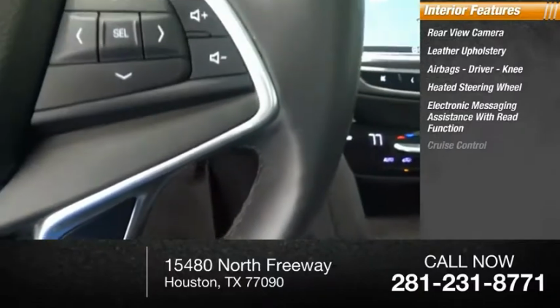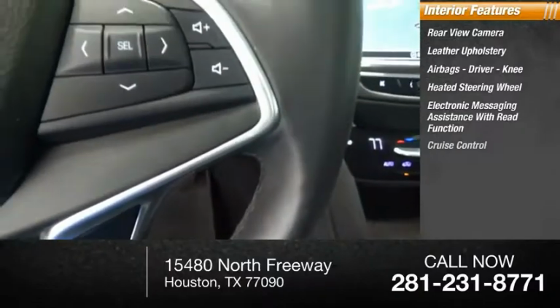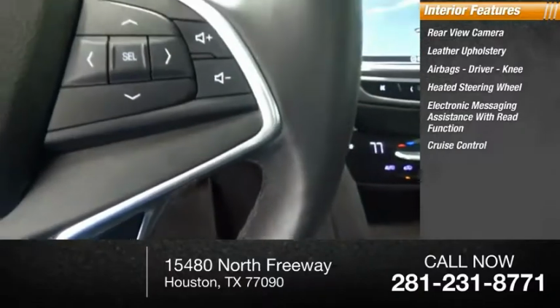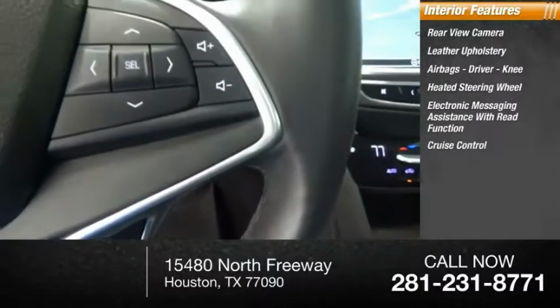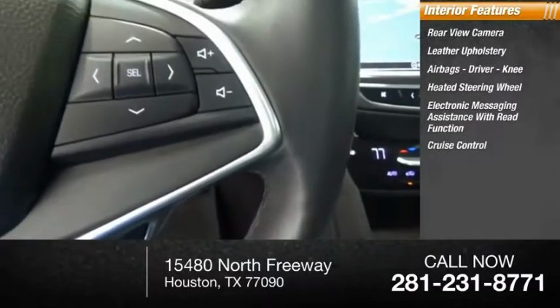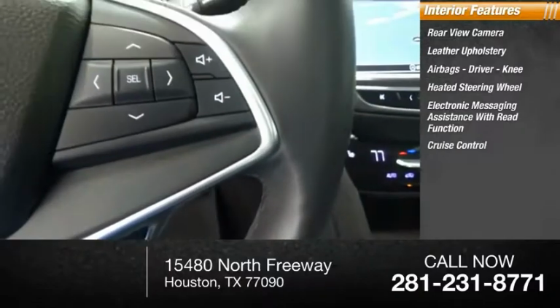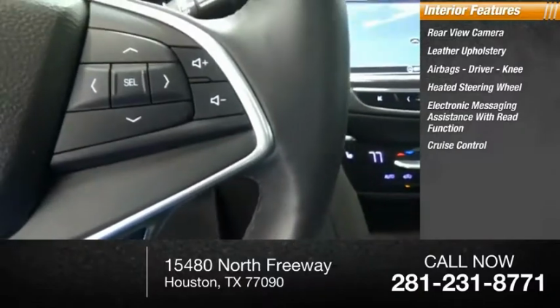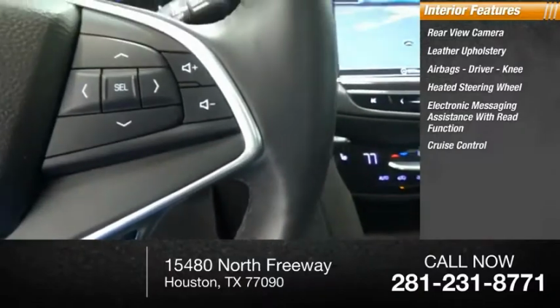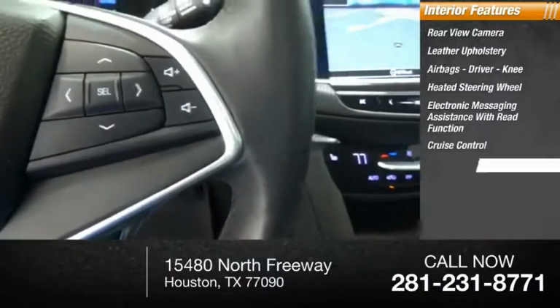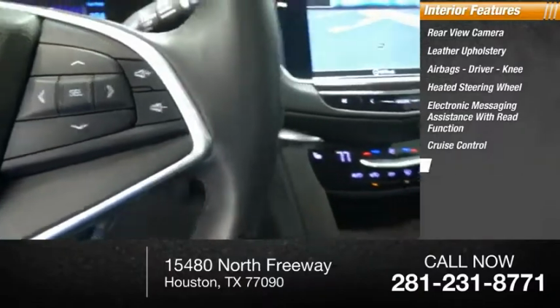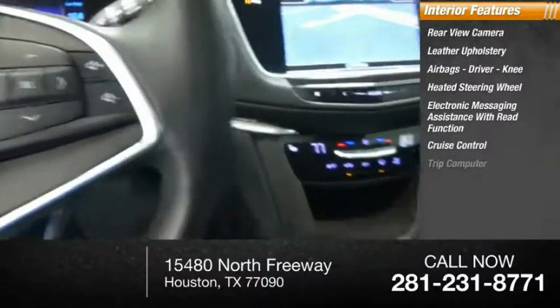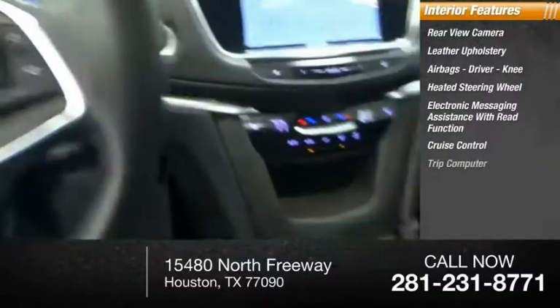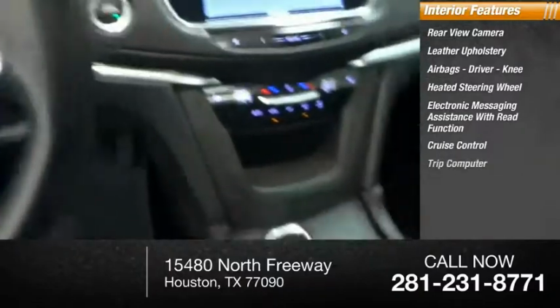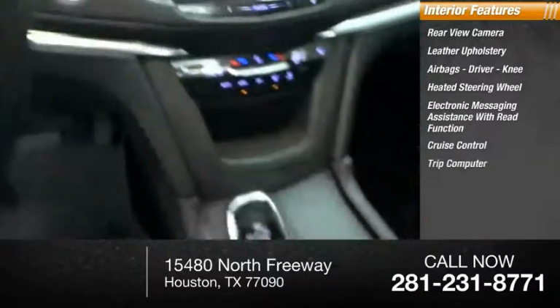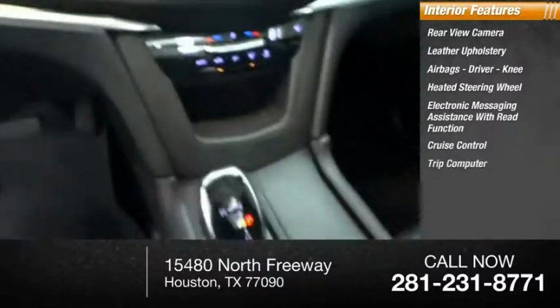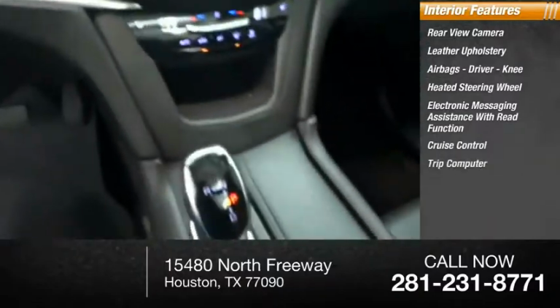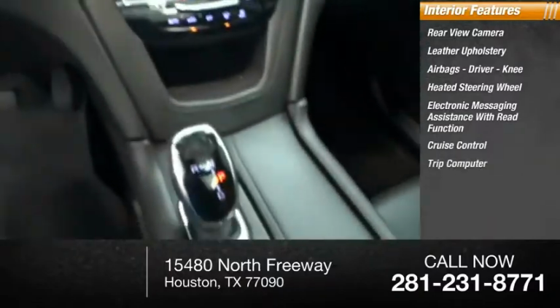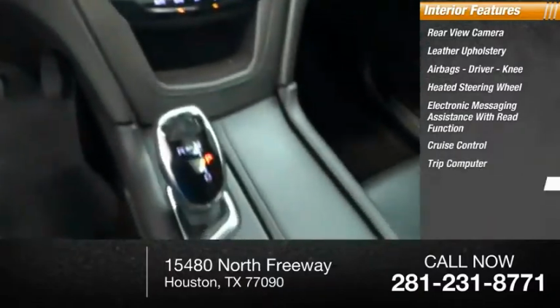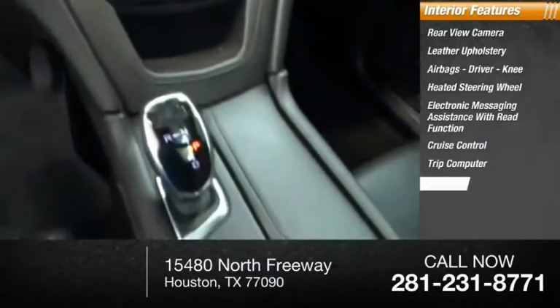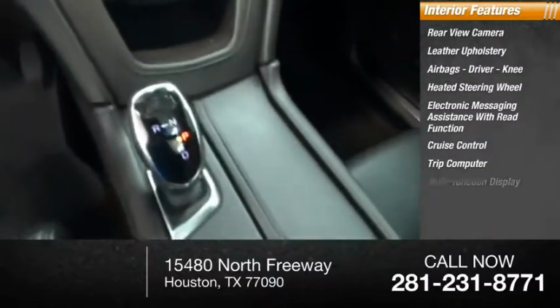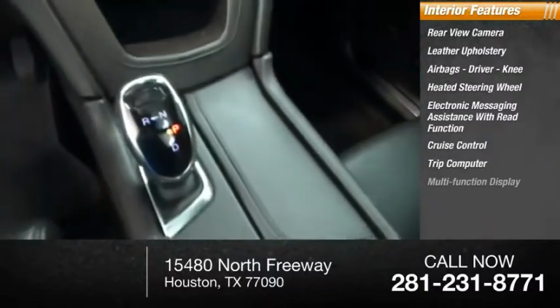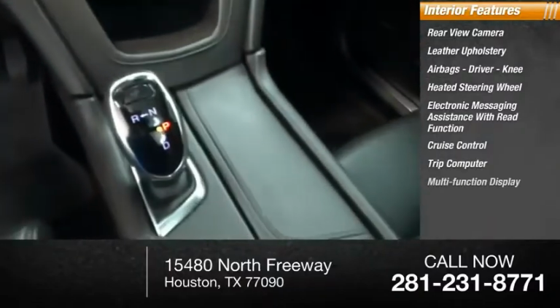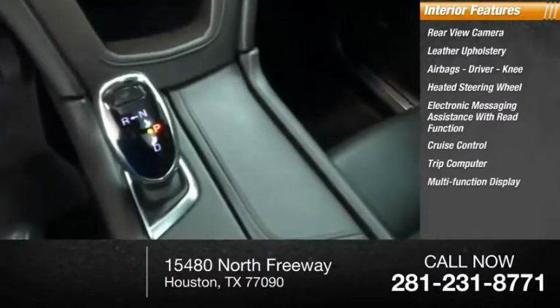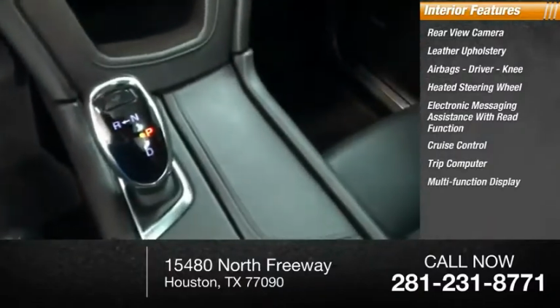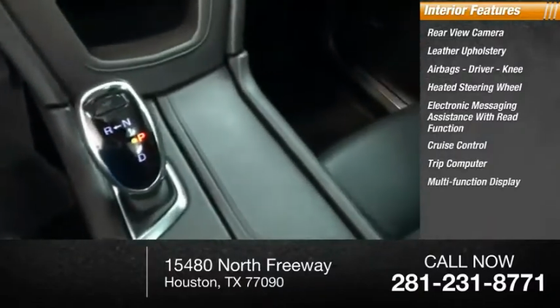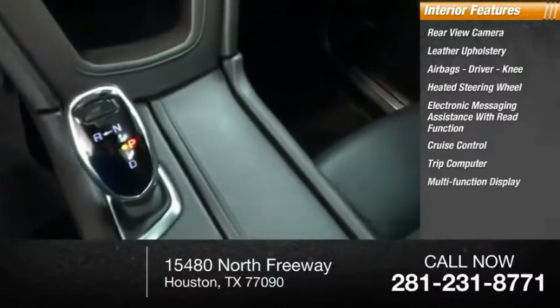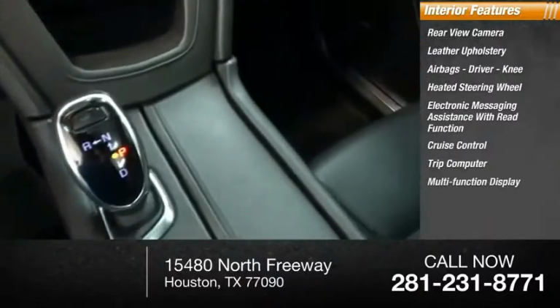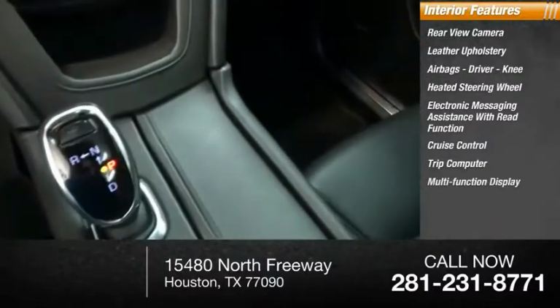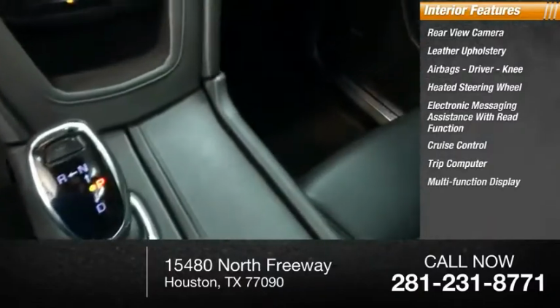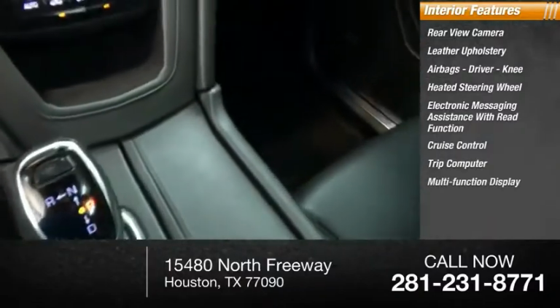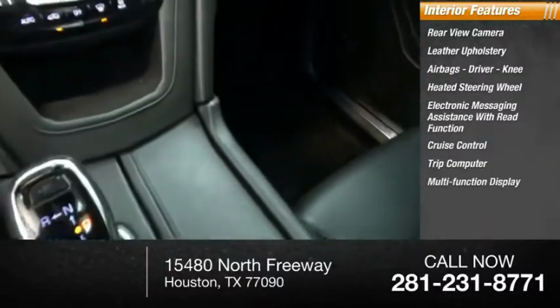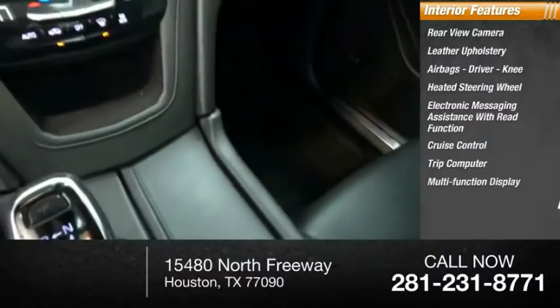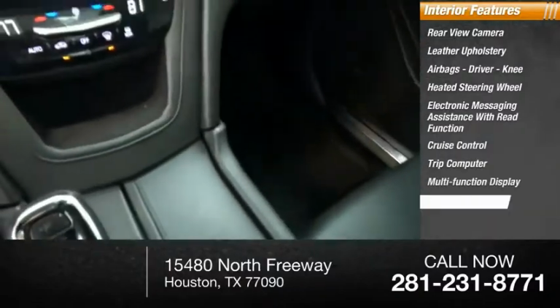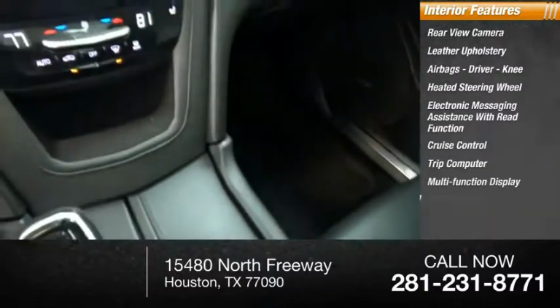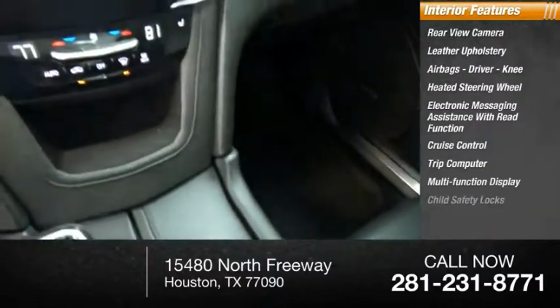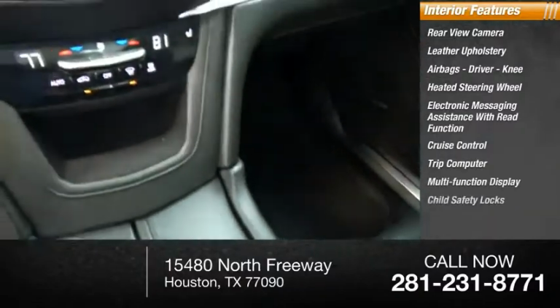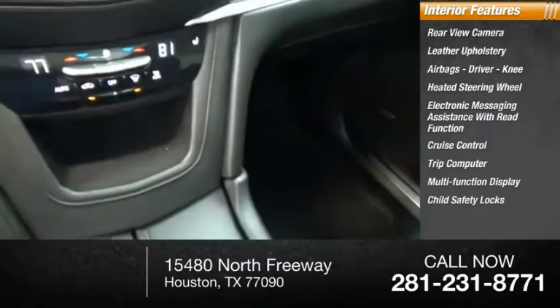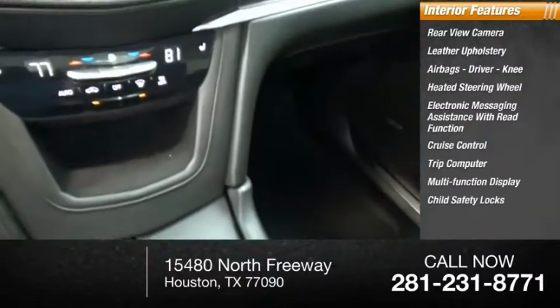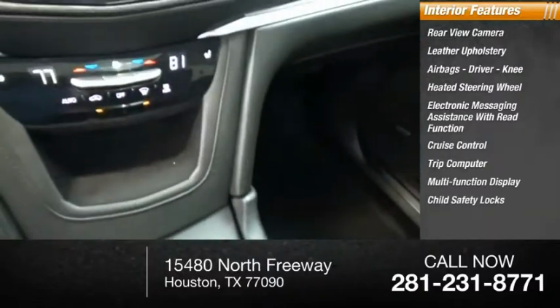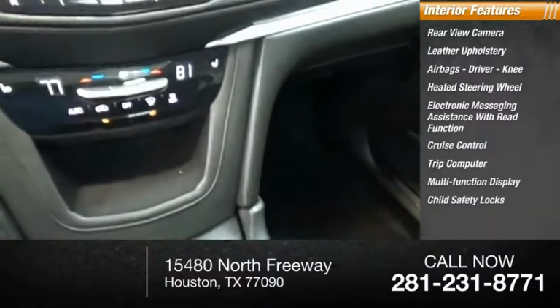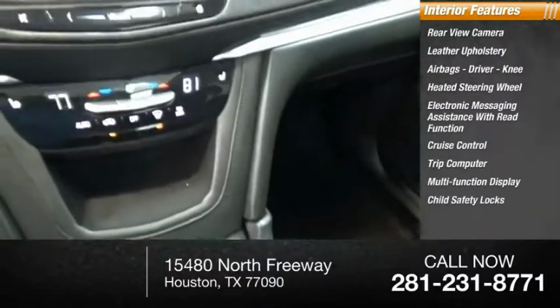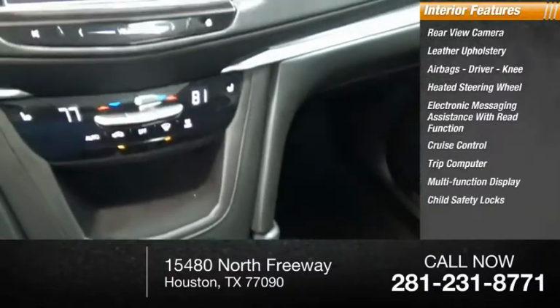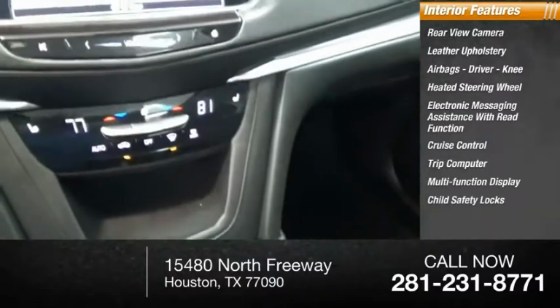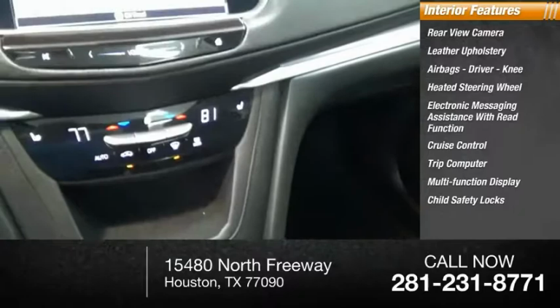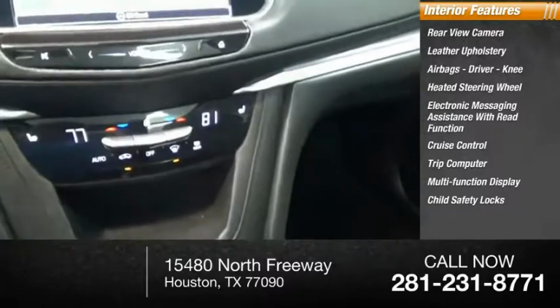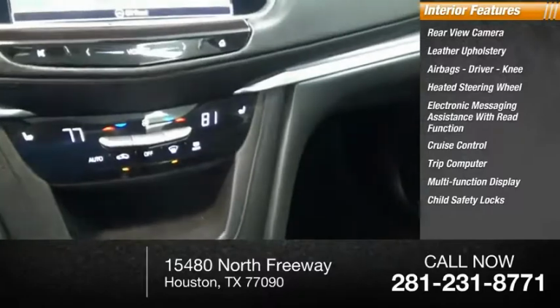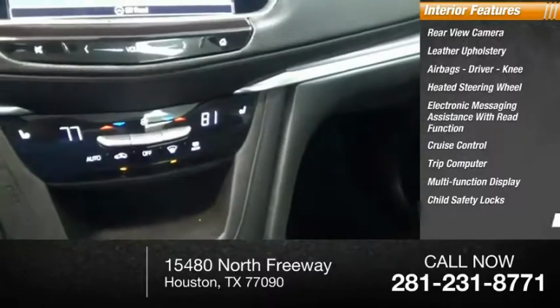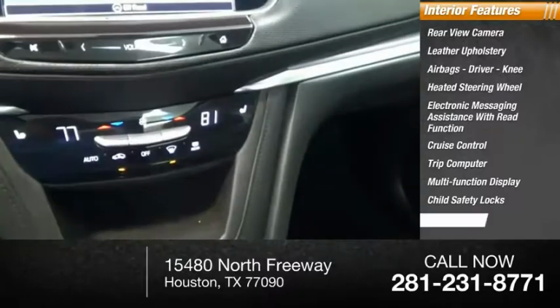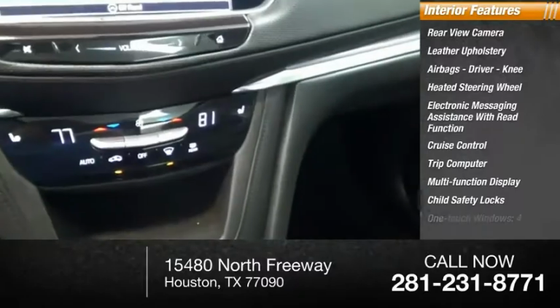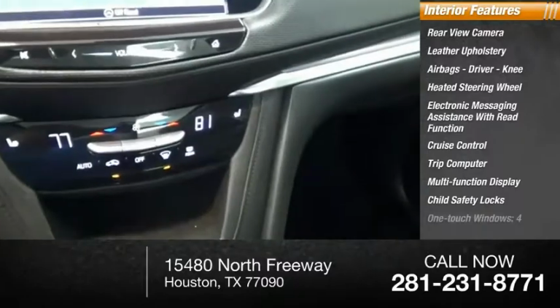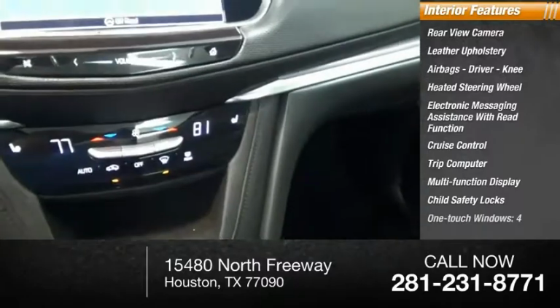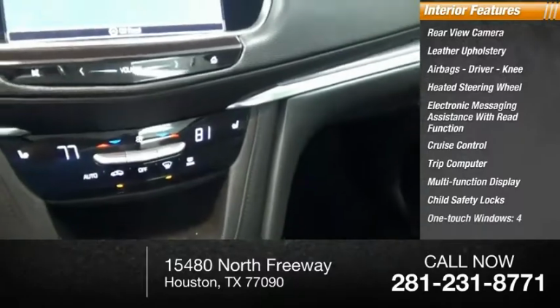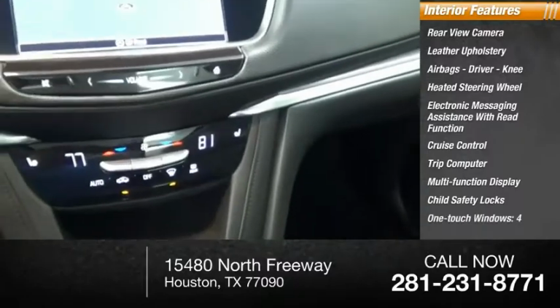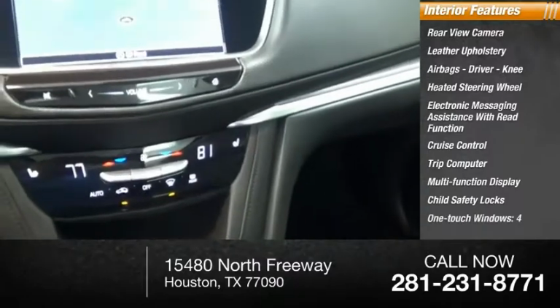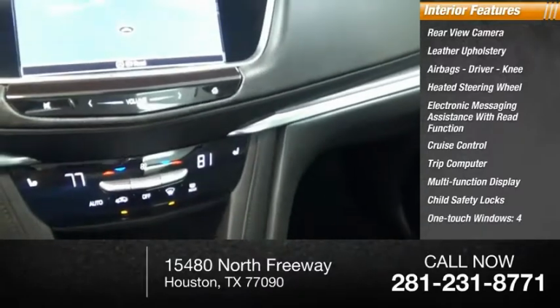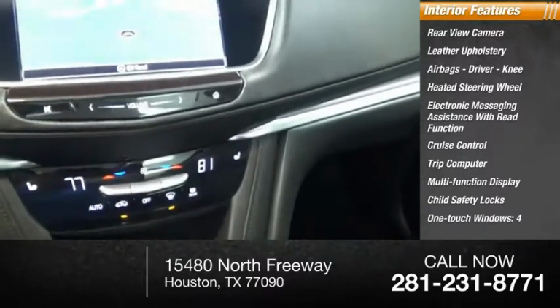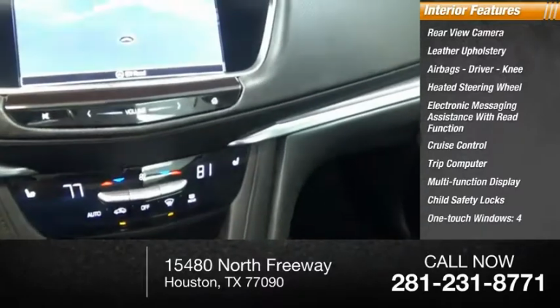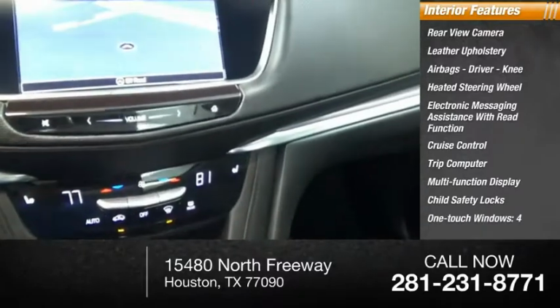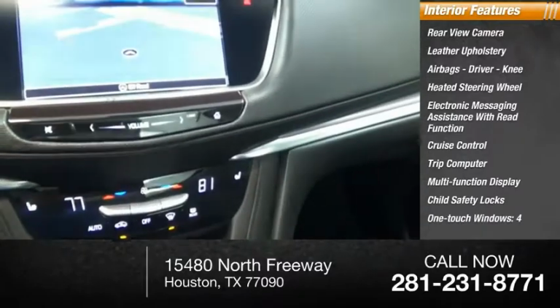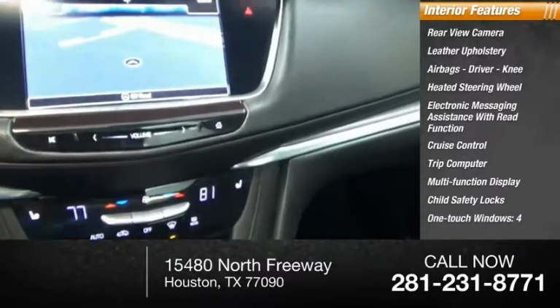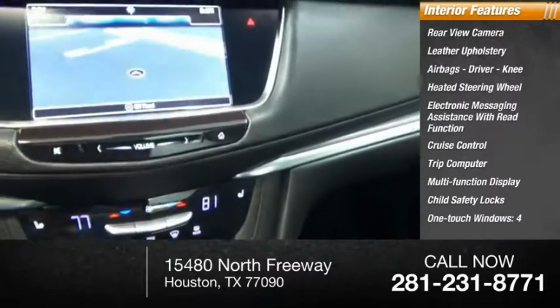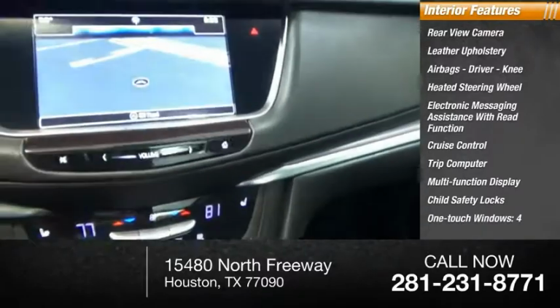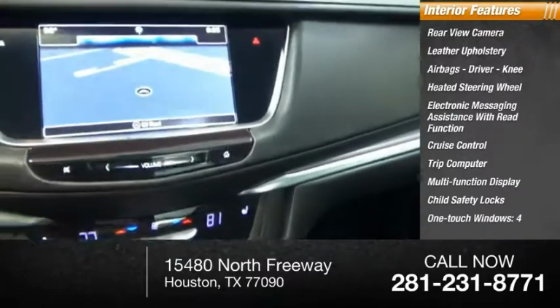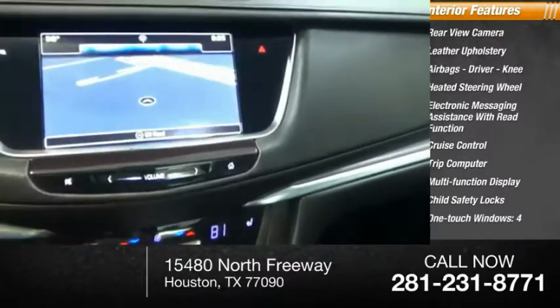Cruise control, trip computer, multifunction display, child safety locks, and one-touch windows — four.